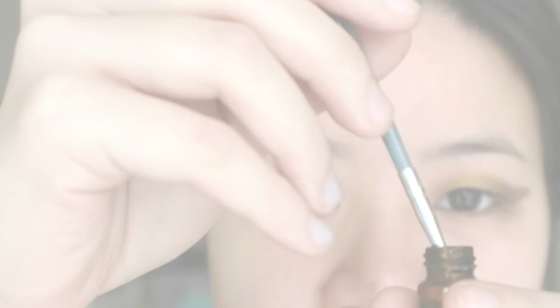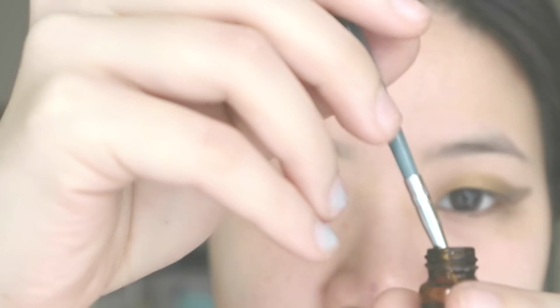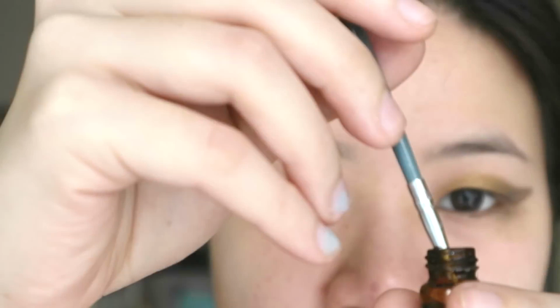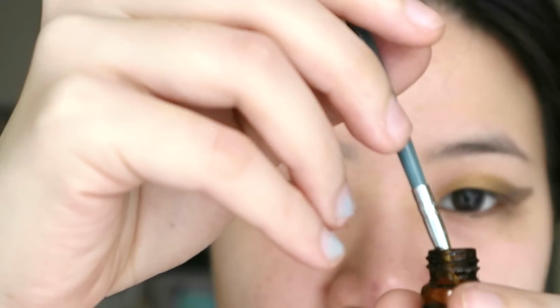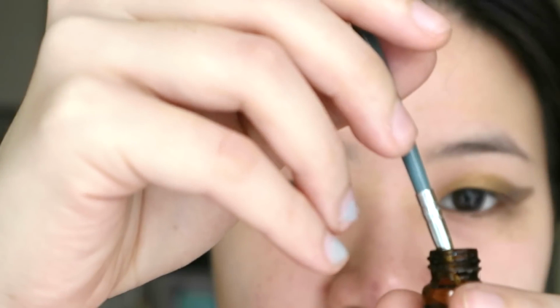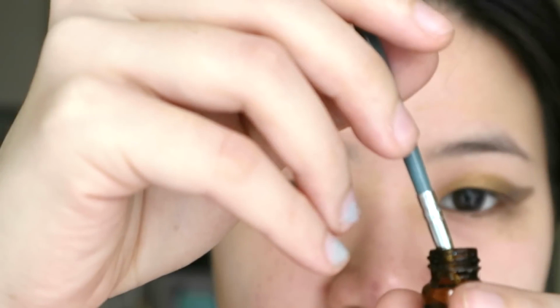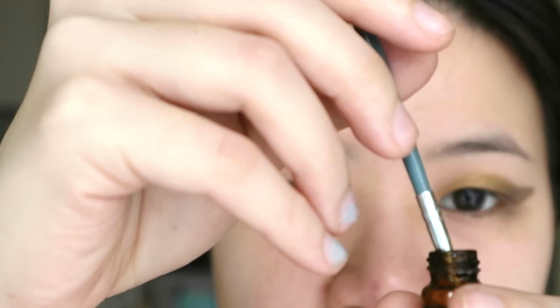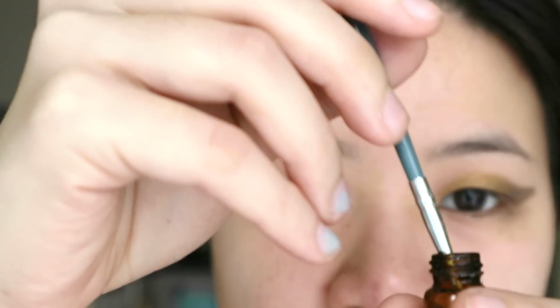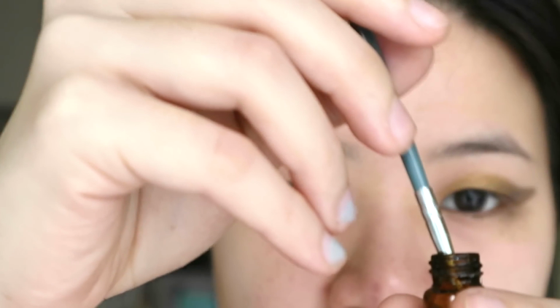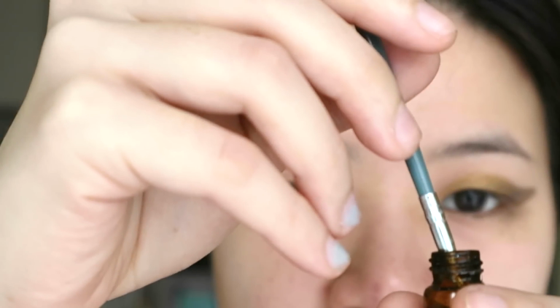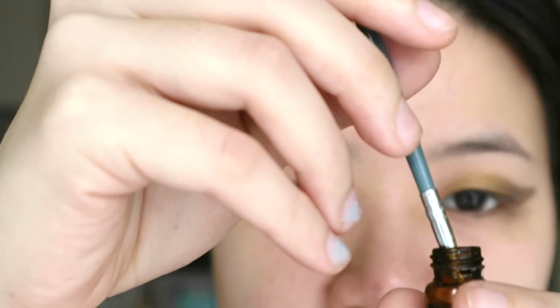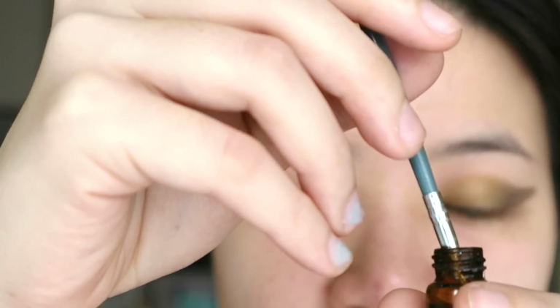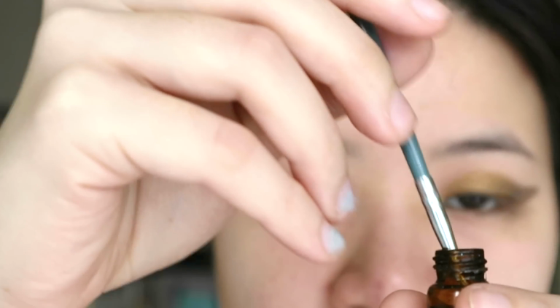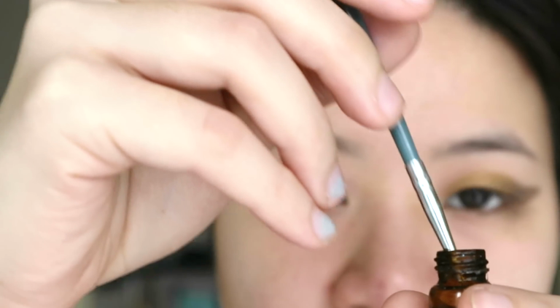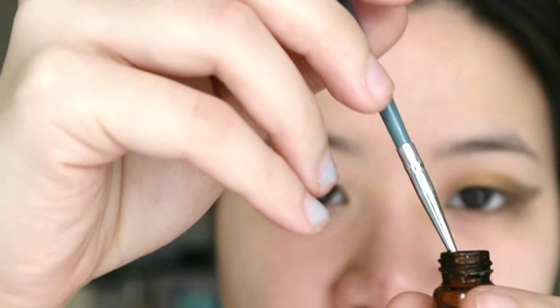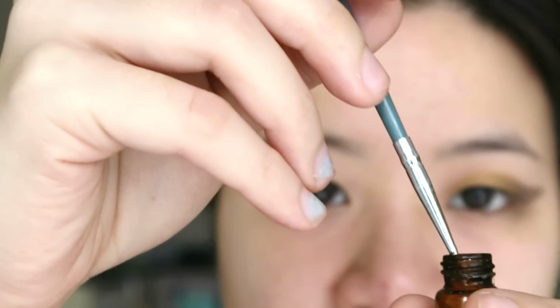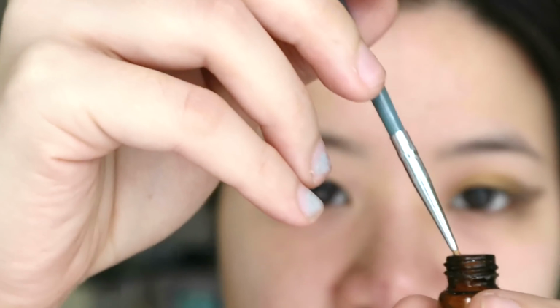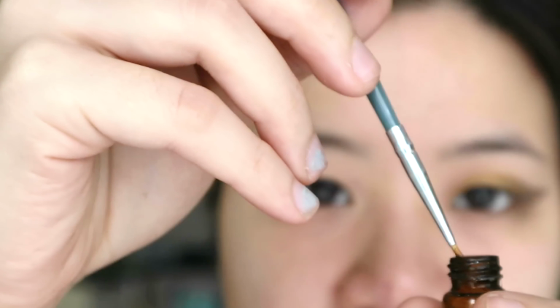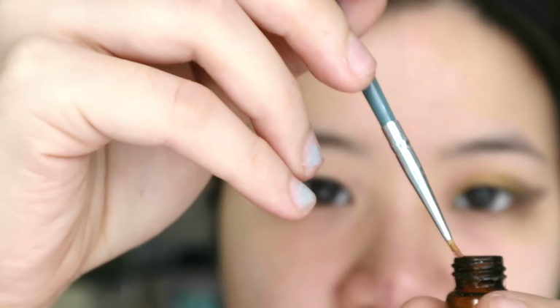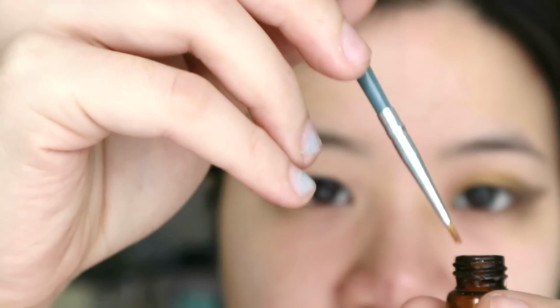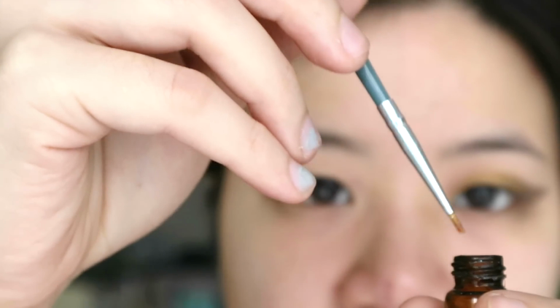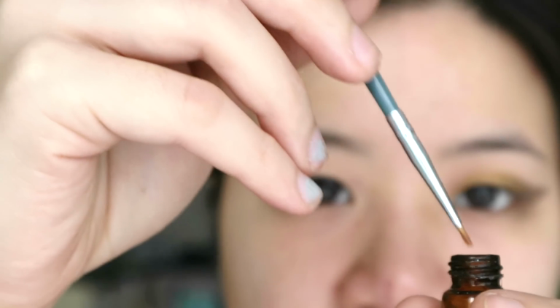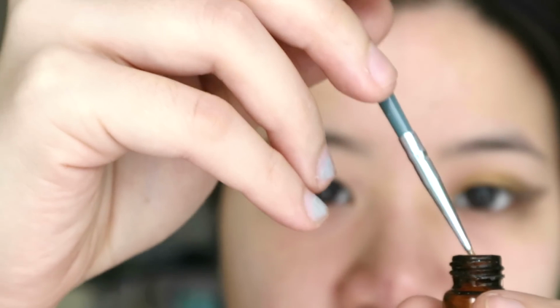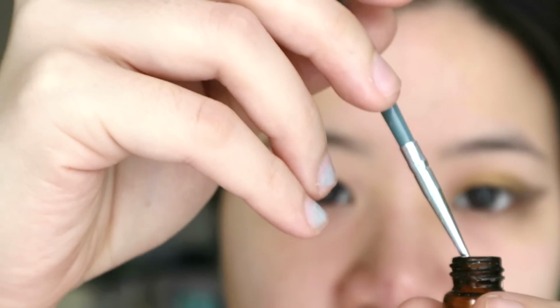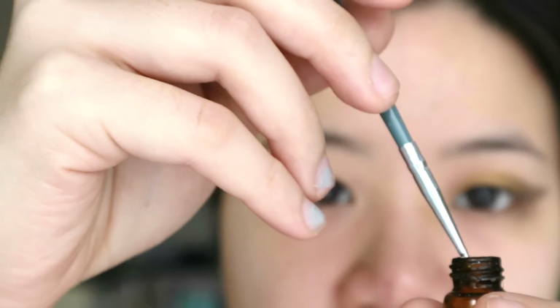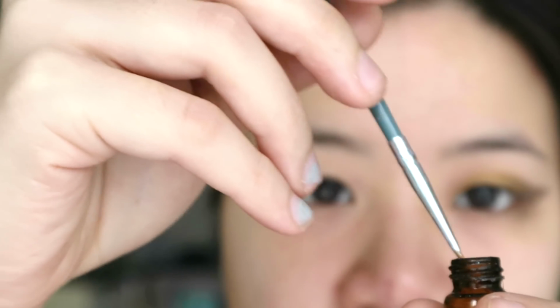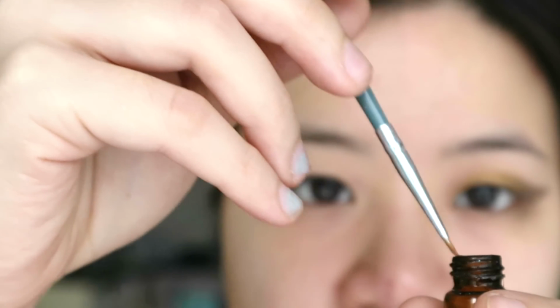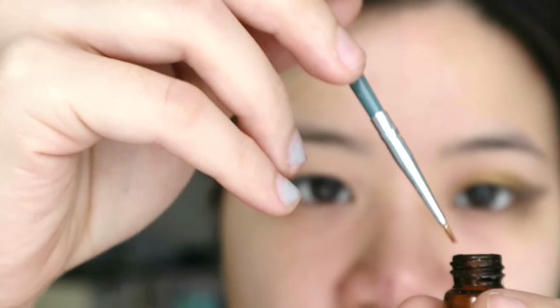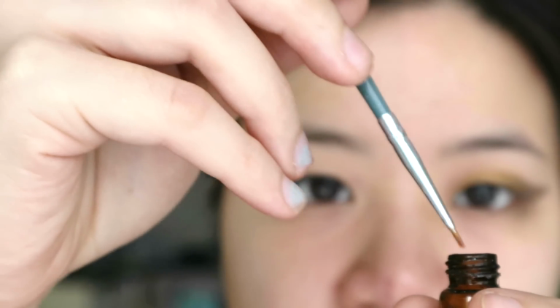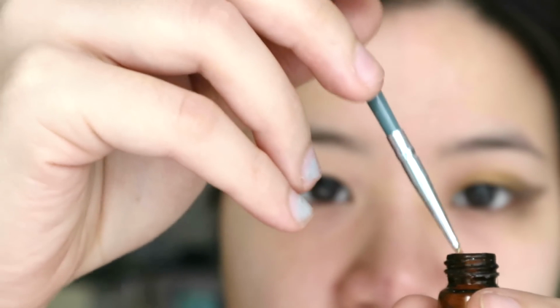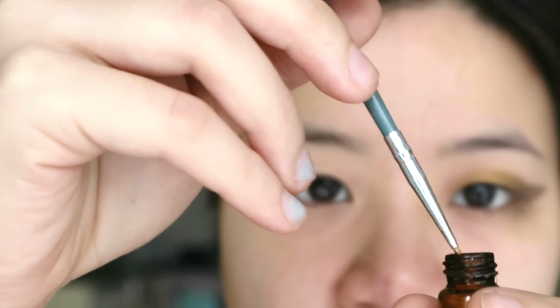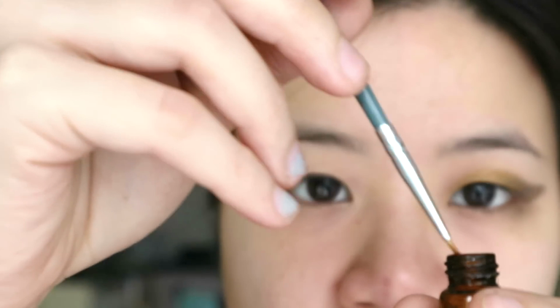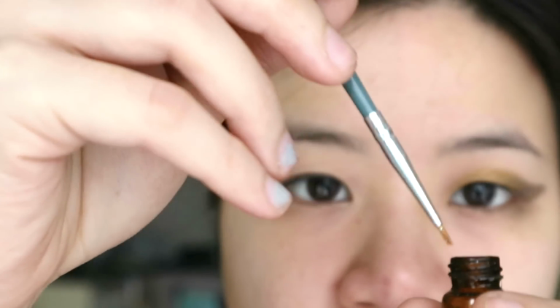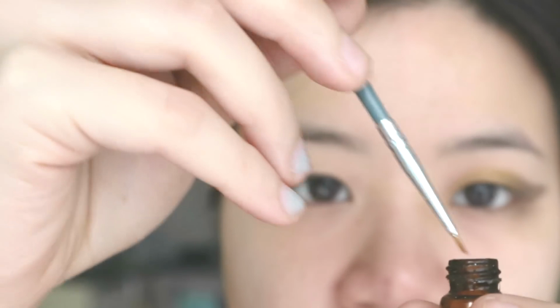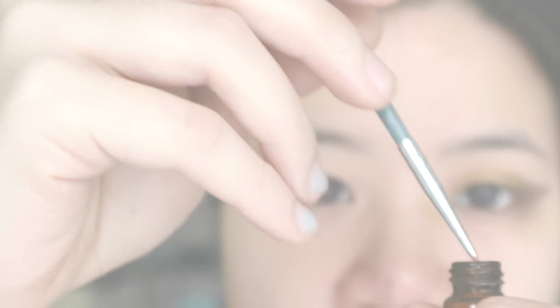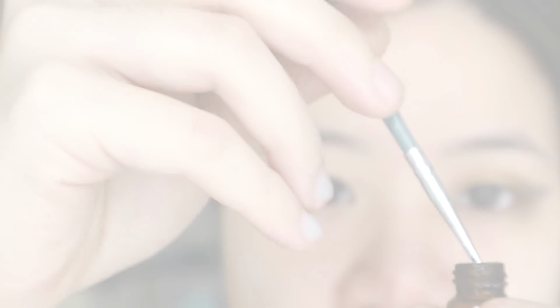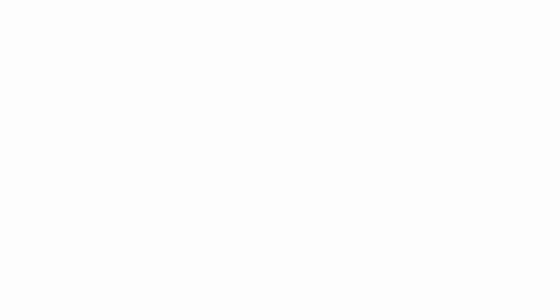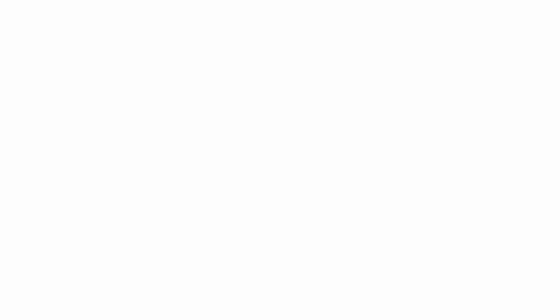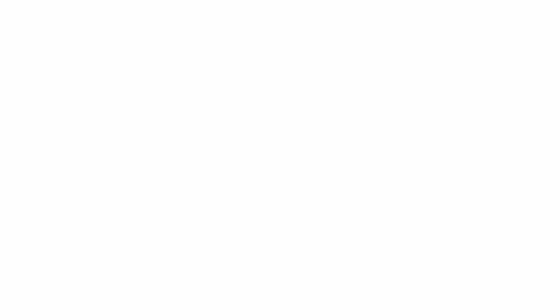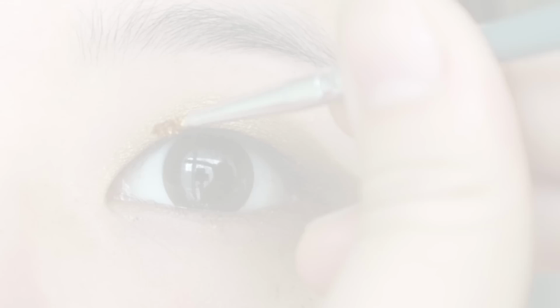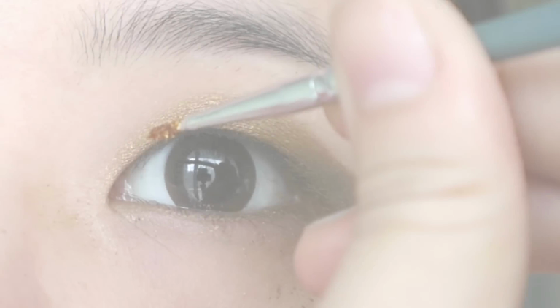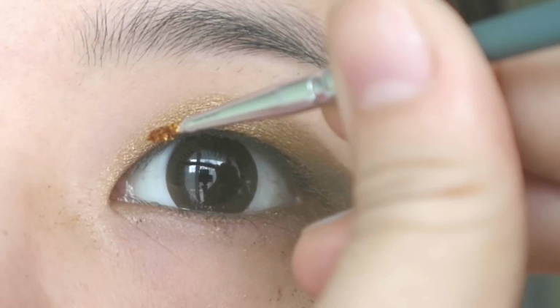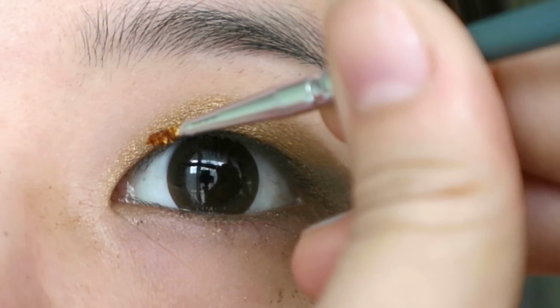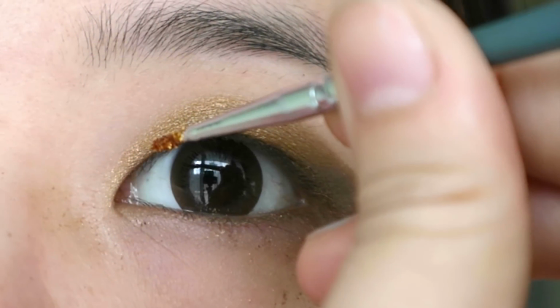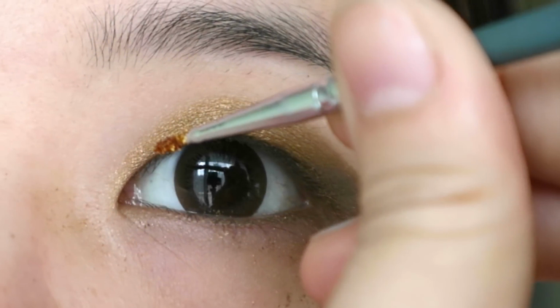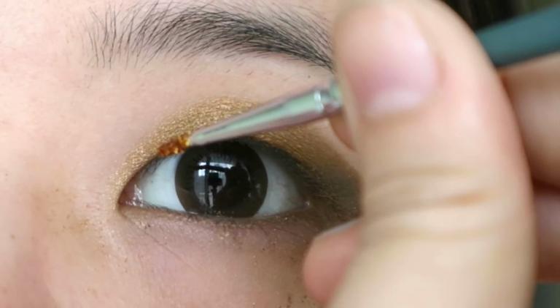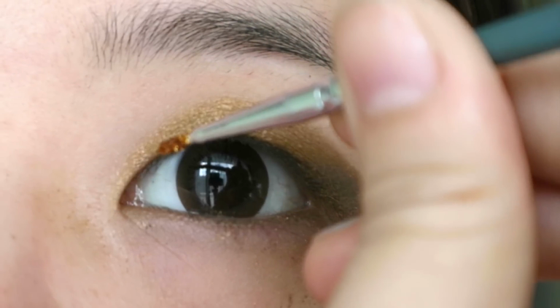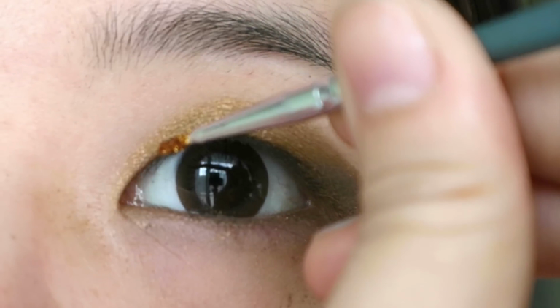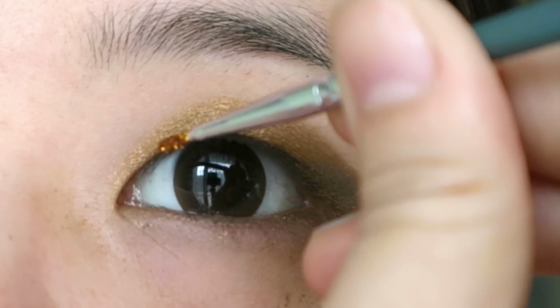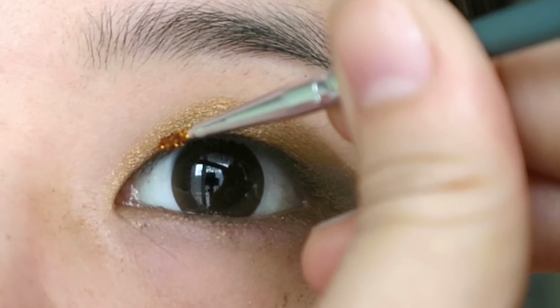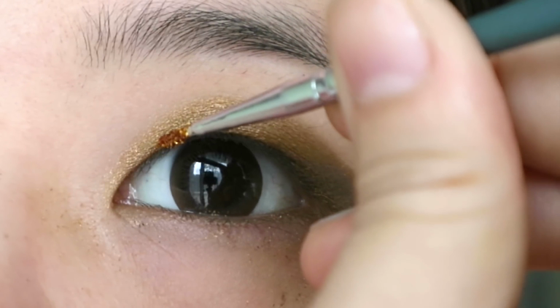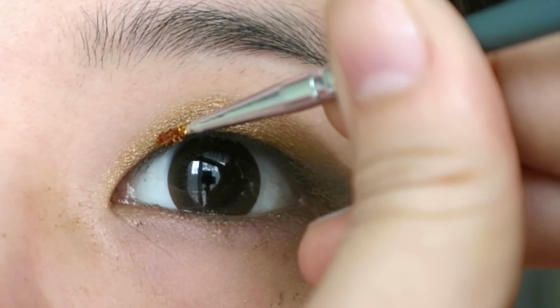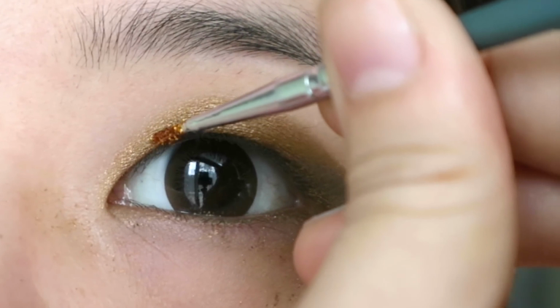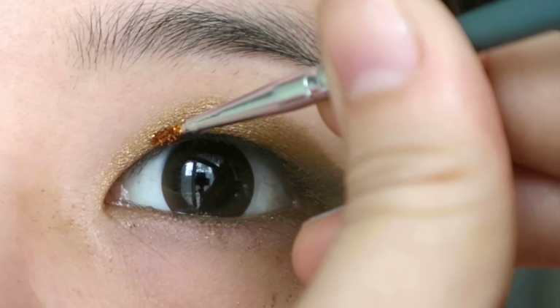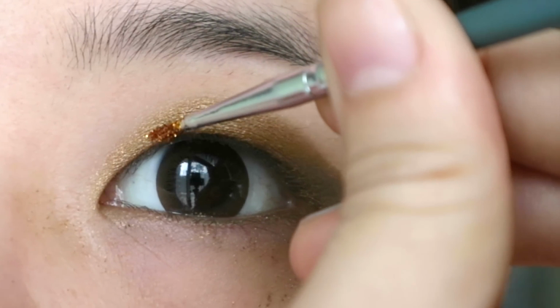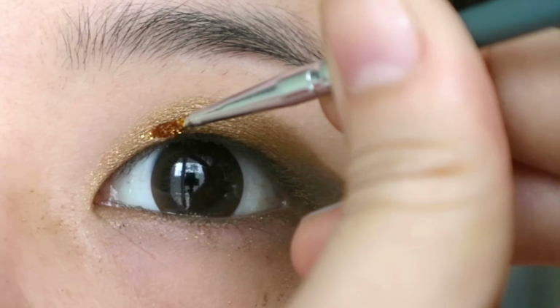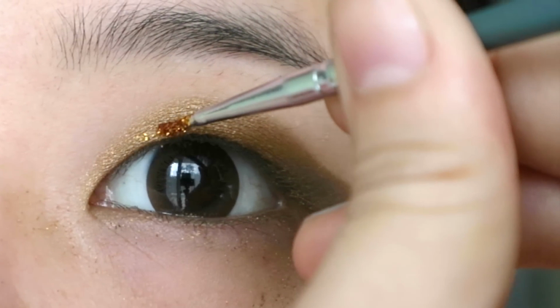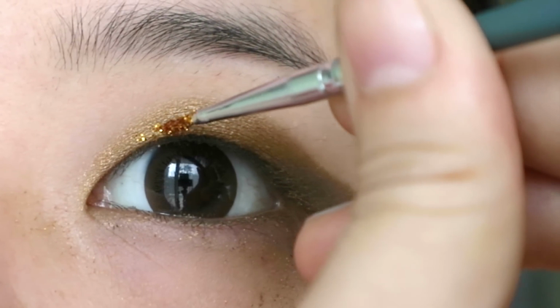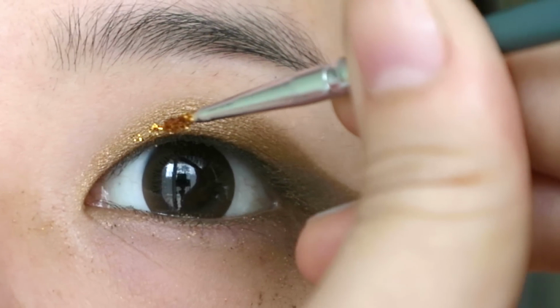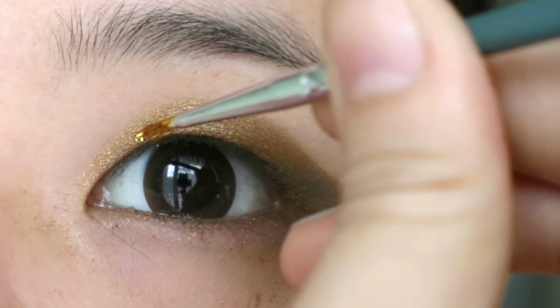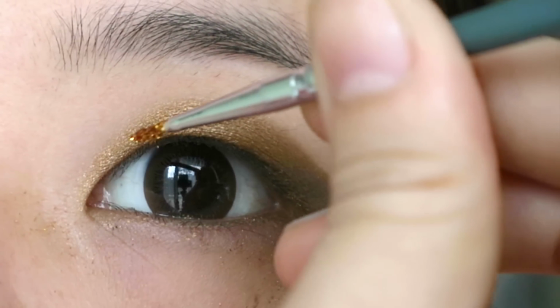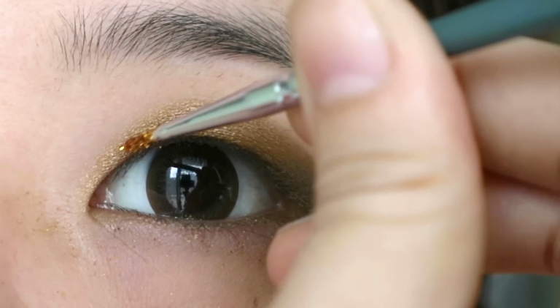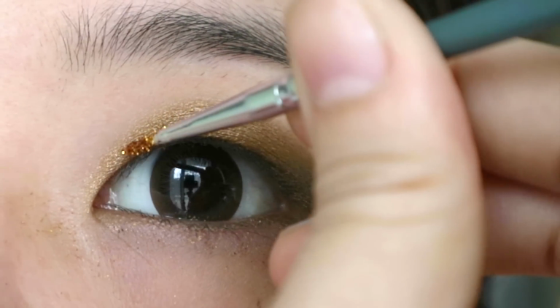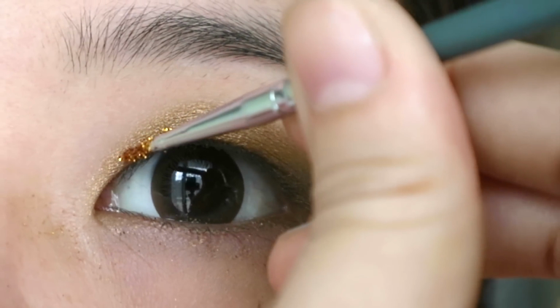I'm dipping my brush into Lit Cosmetics glitter glue, which I had to de-pot into a little vial because I keep dropping my bottle.